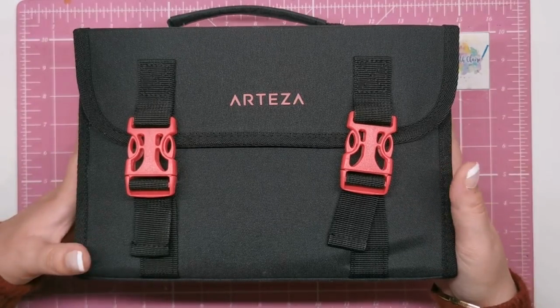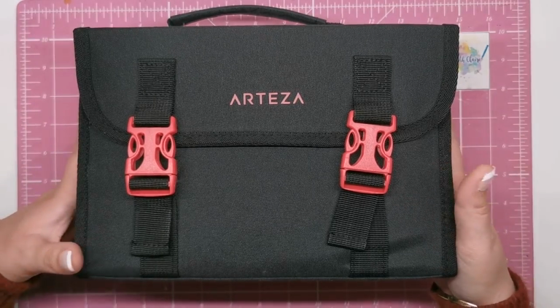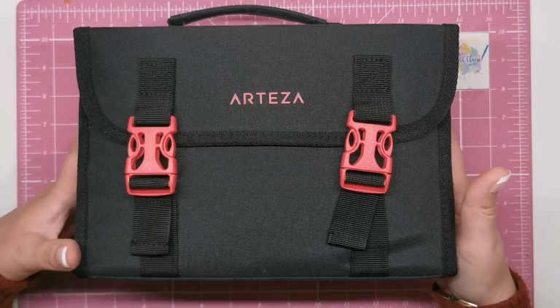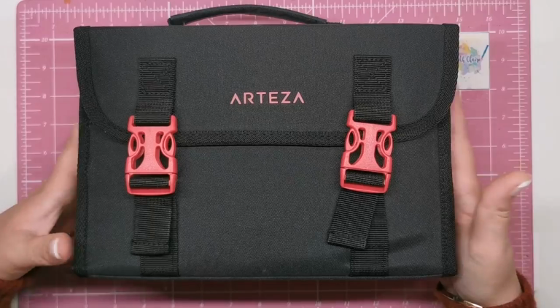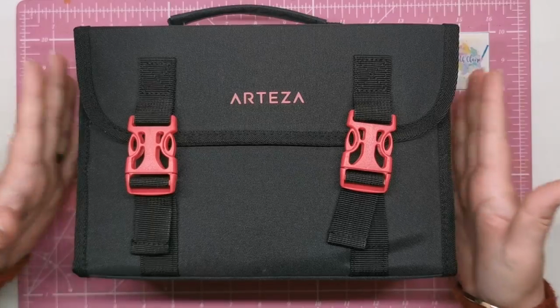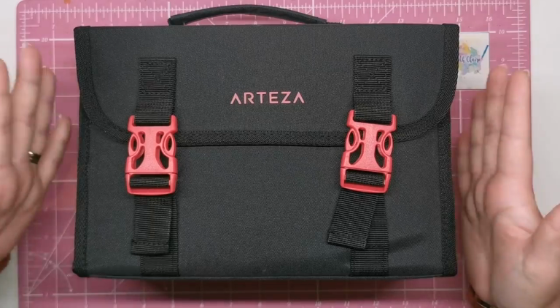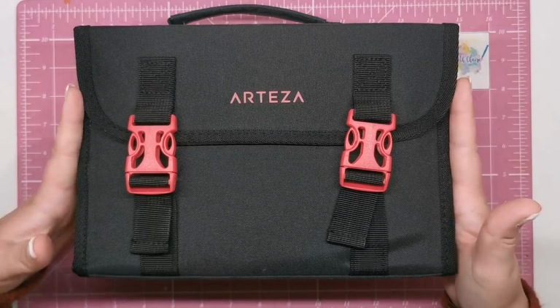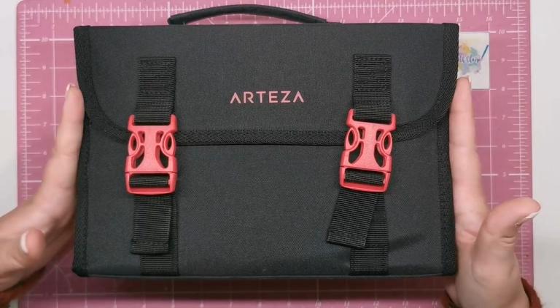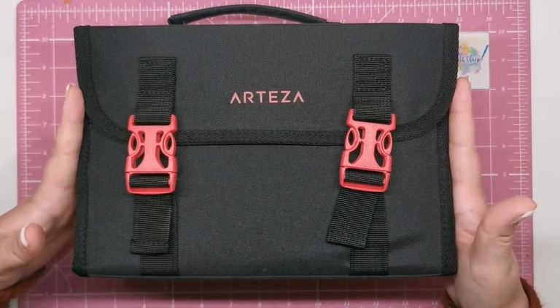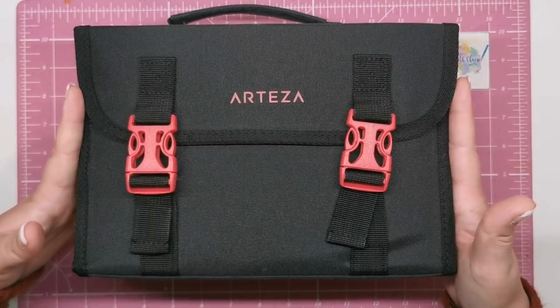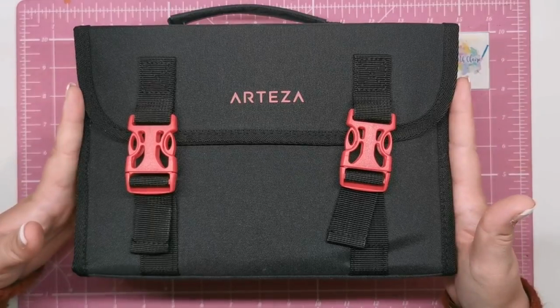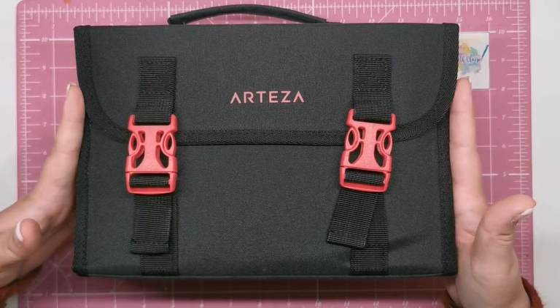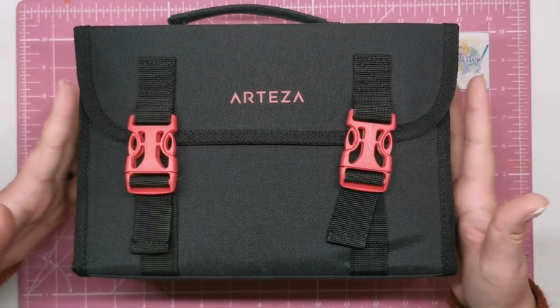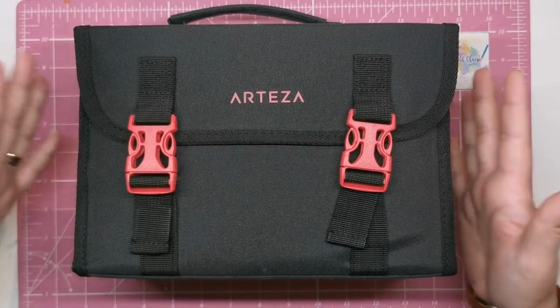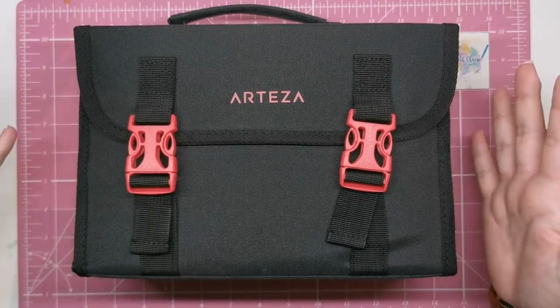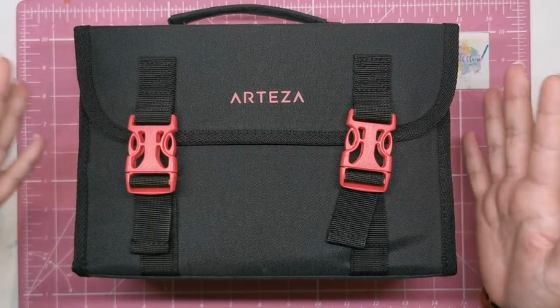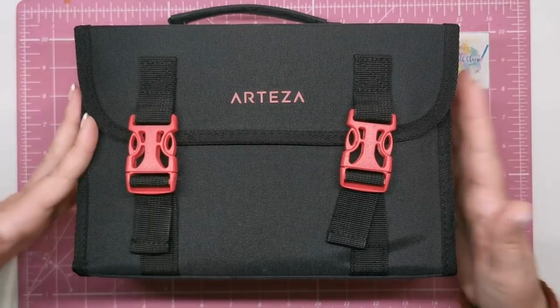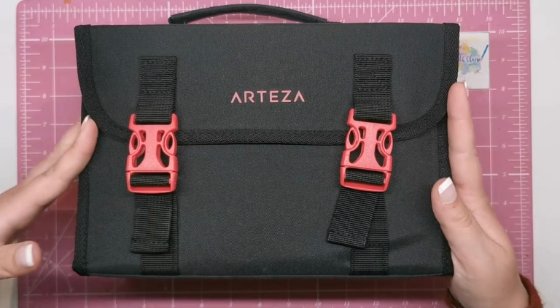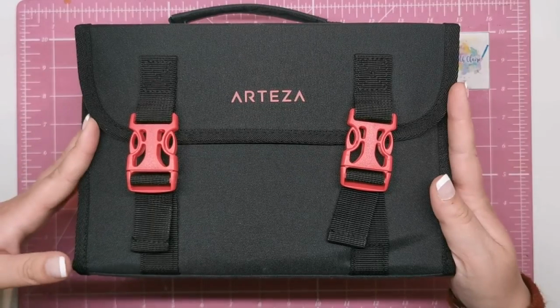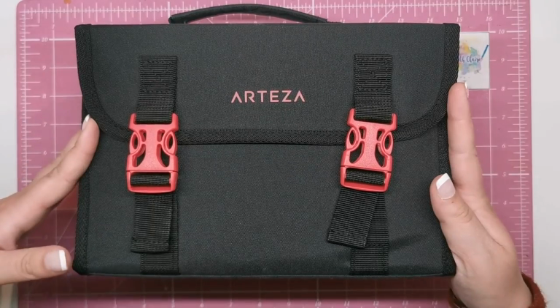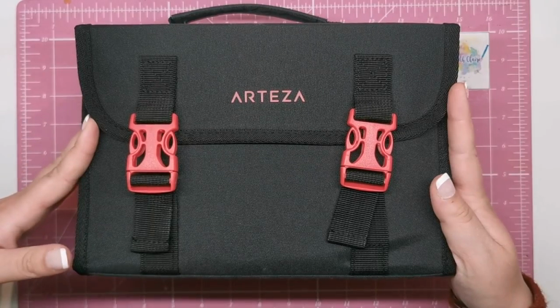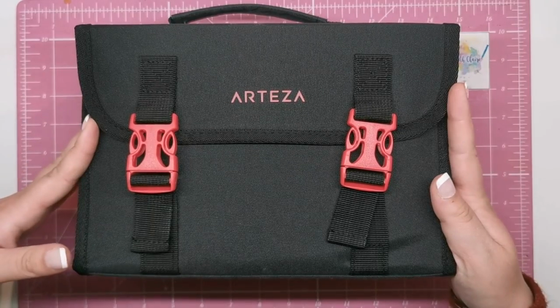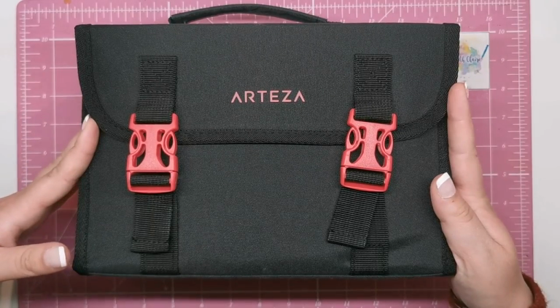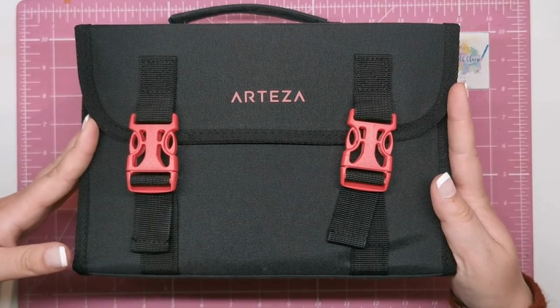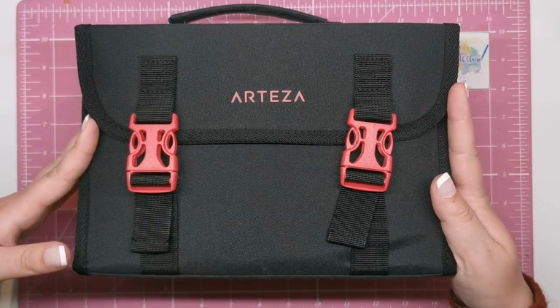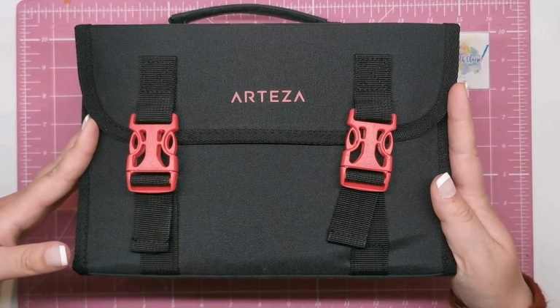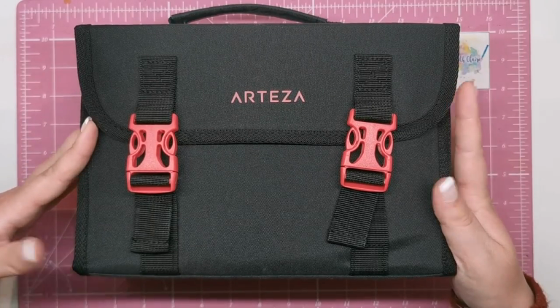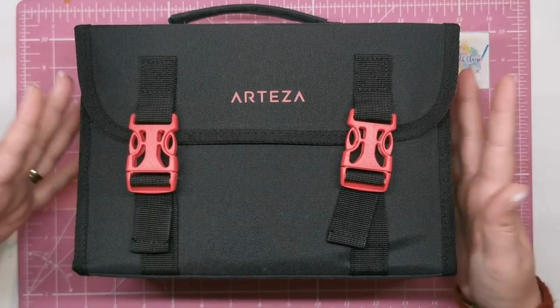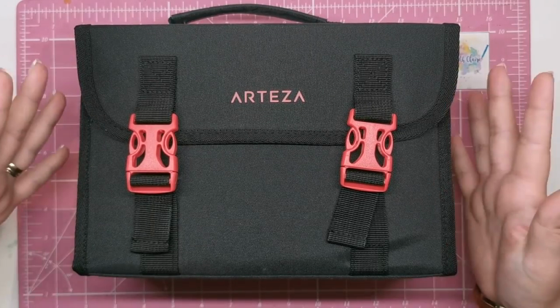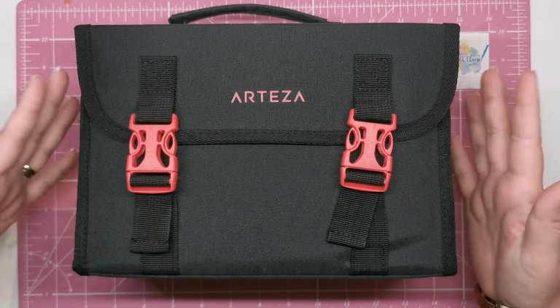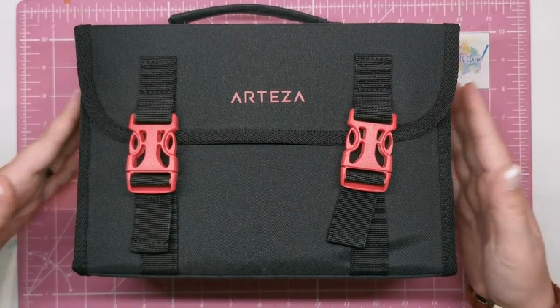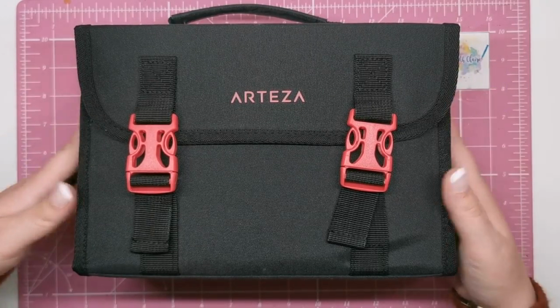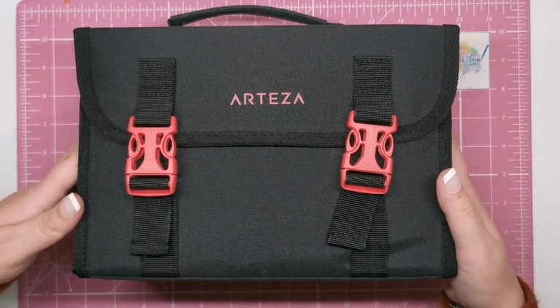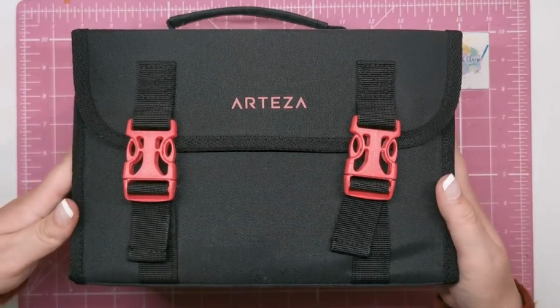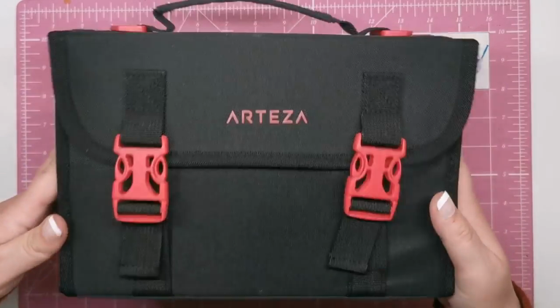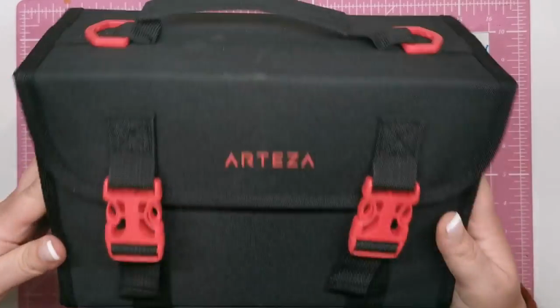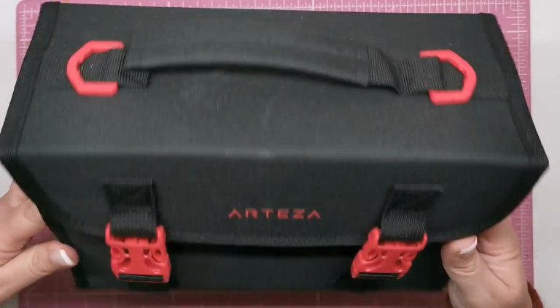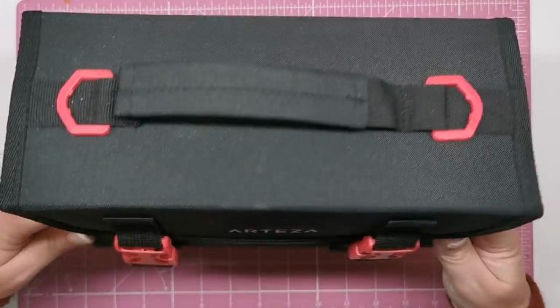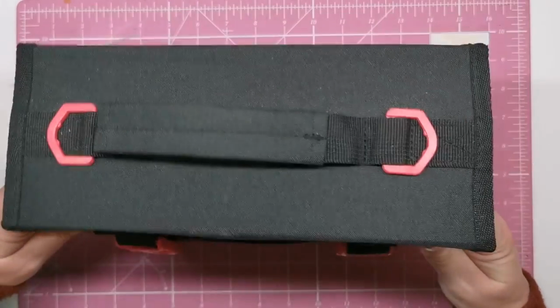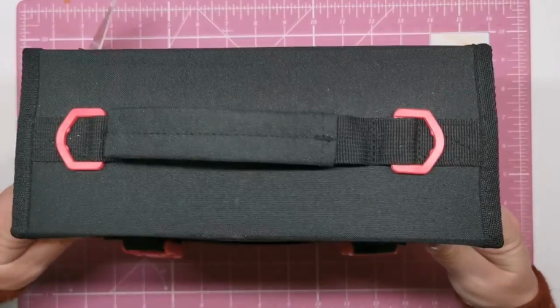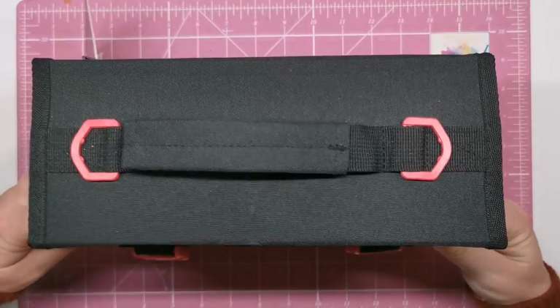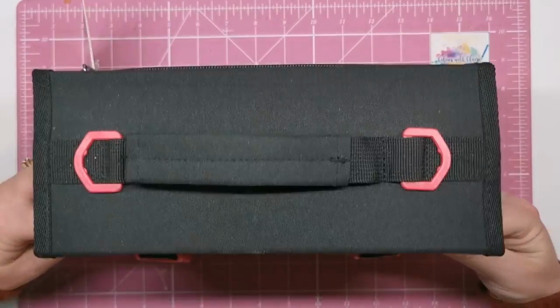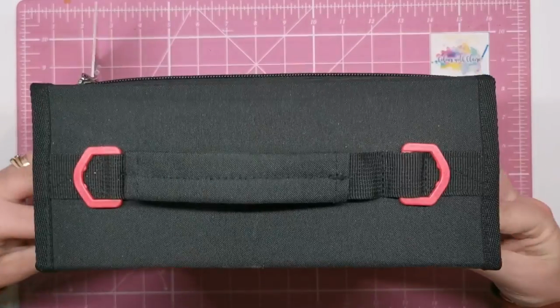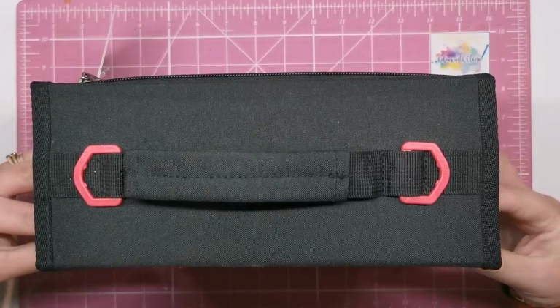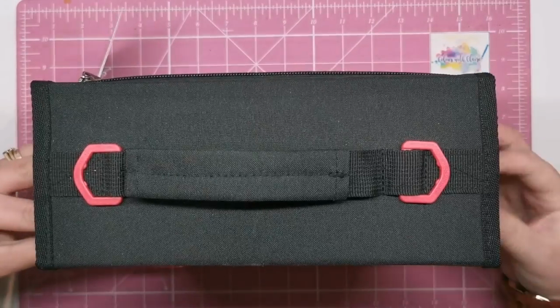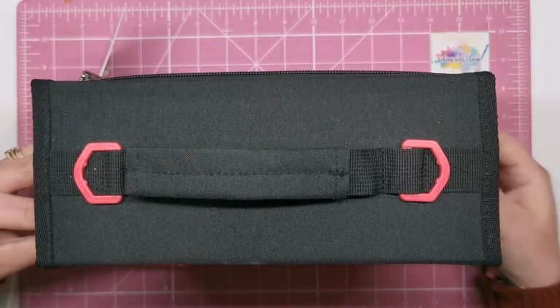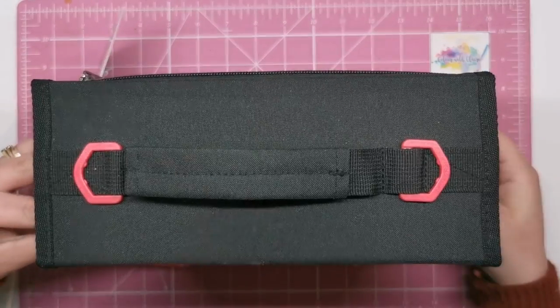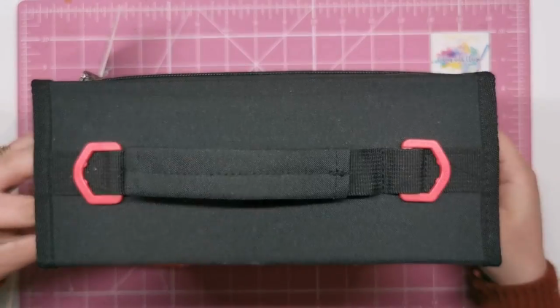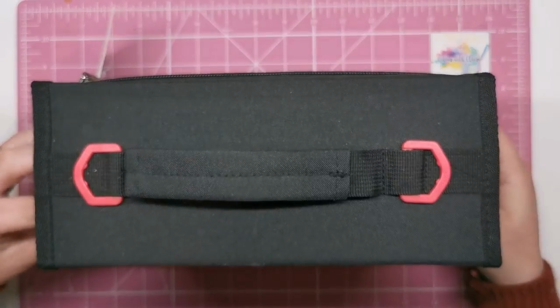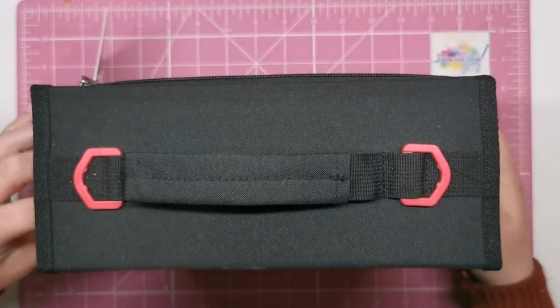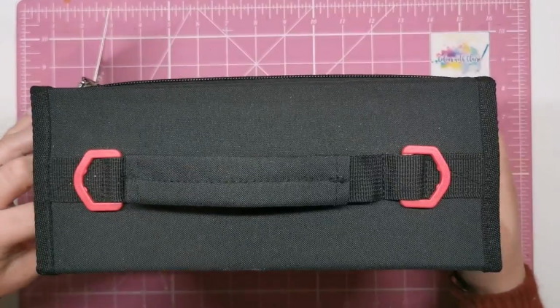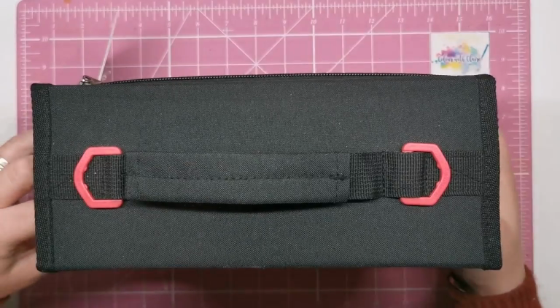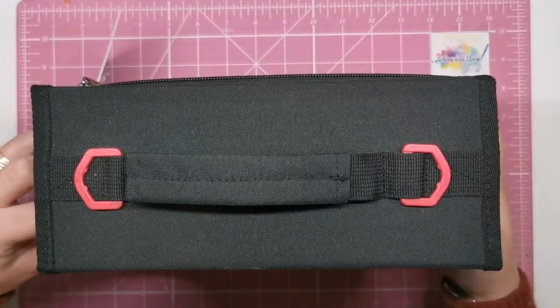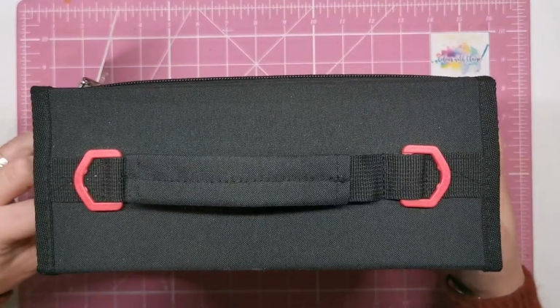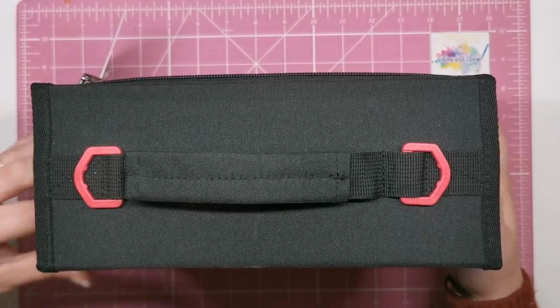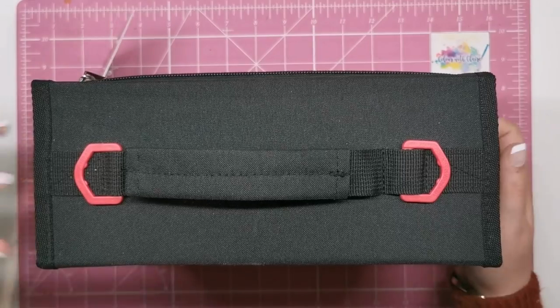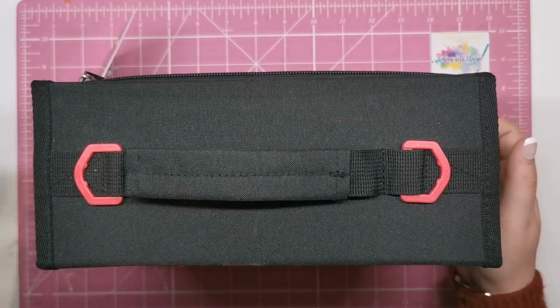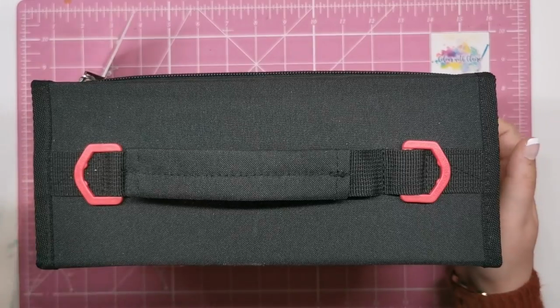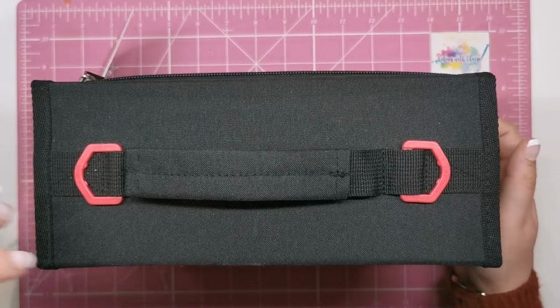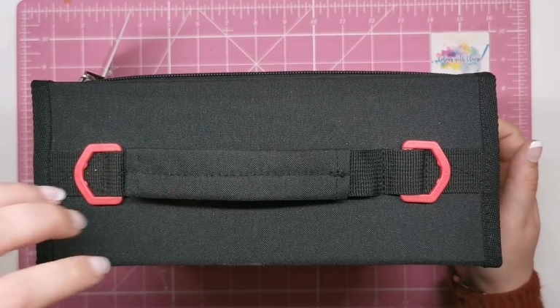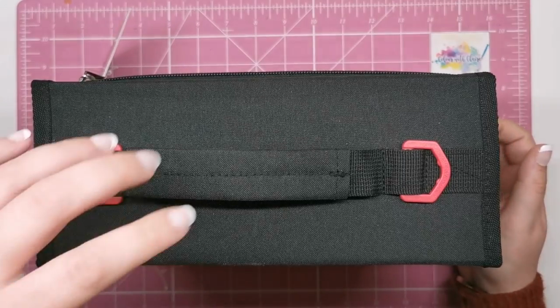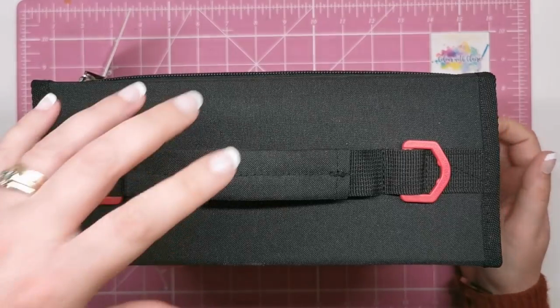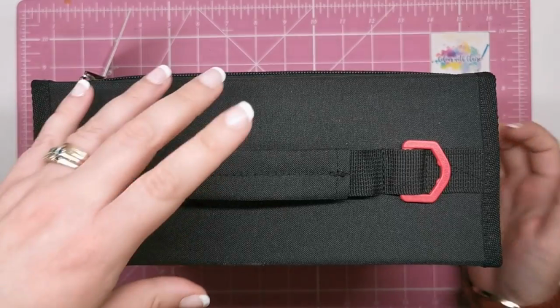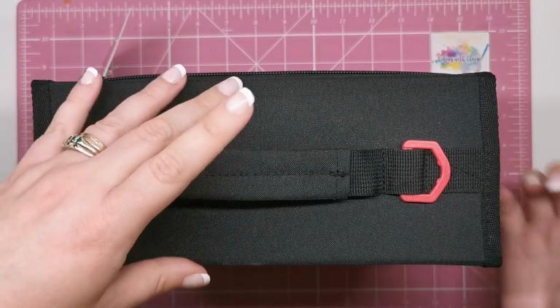So this is the 60 set — beautiful packaging, really well thought out, very strong and sturdy.